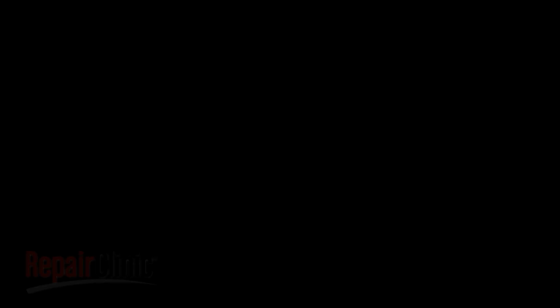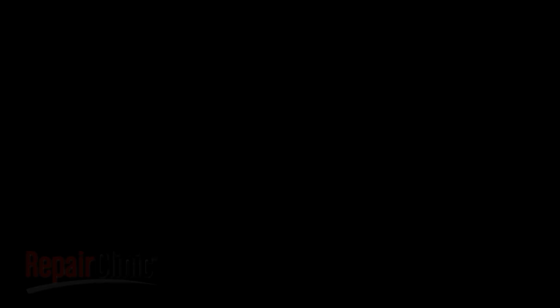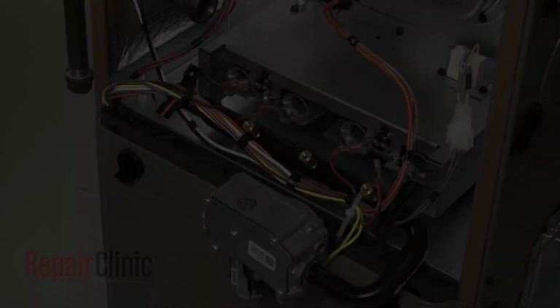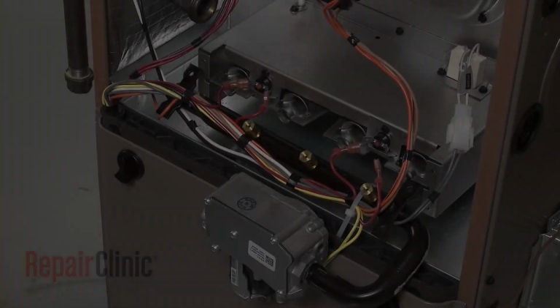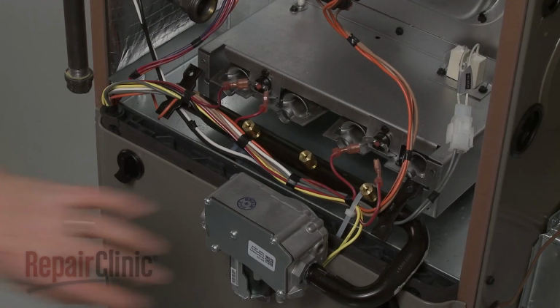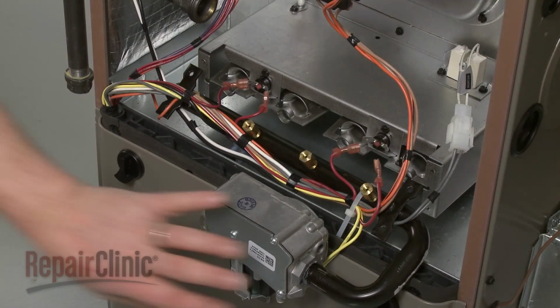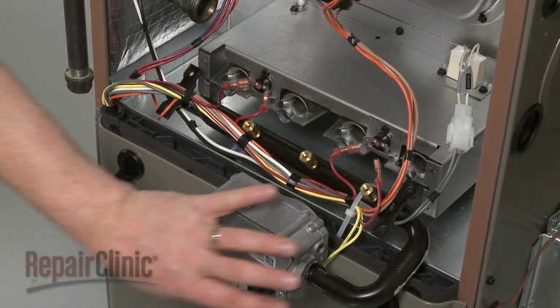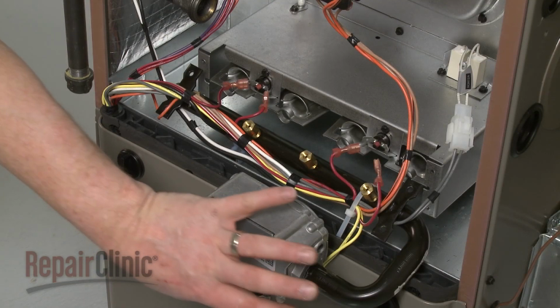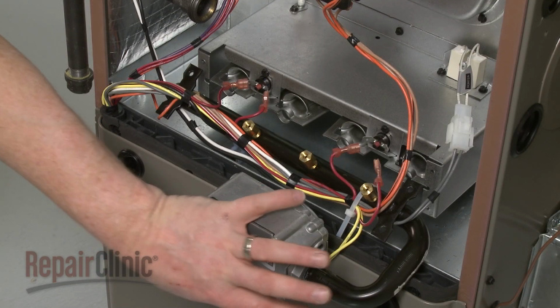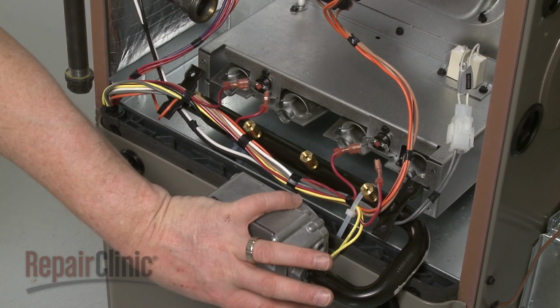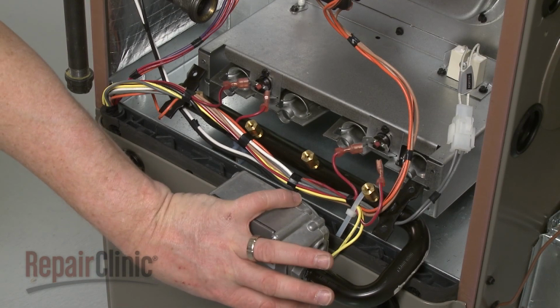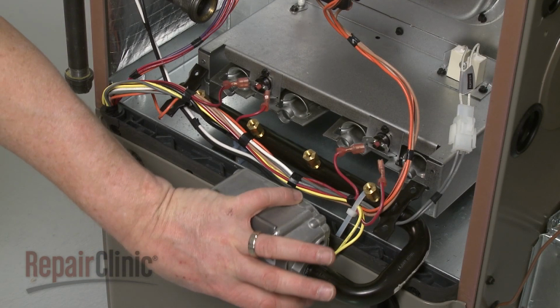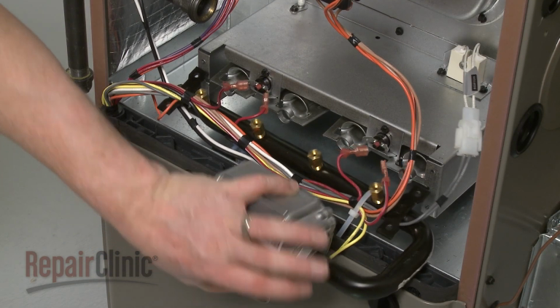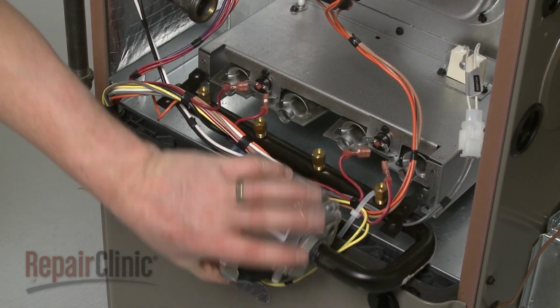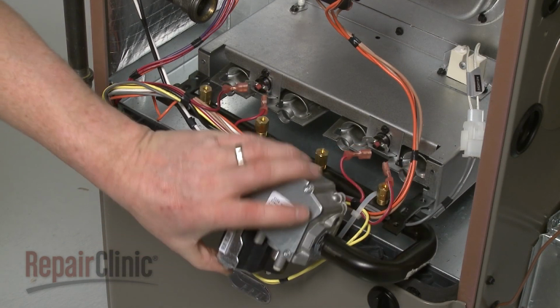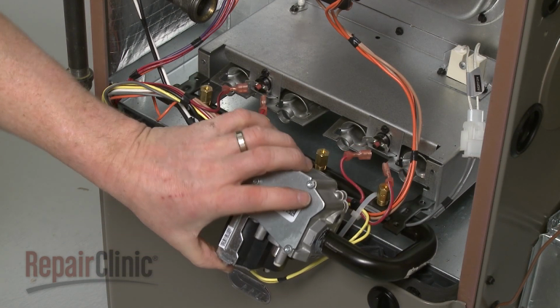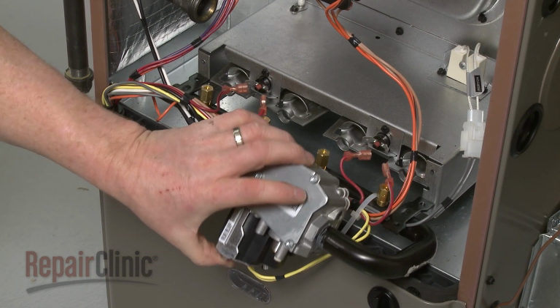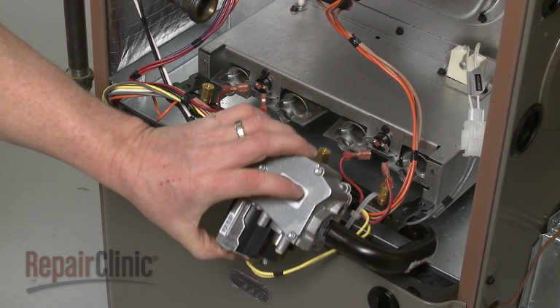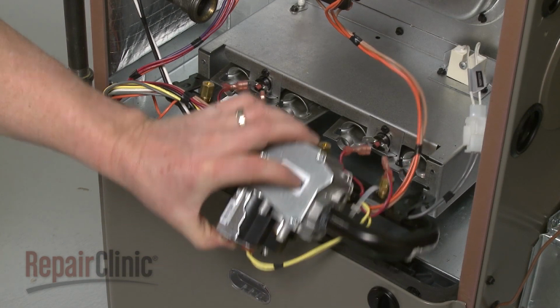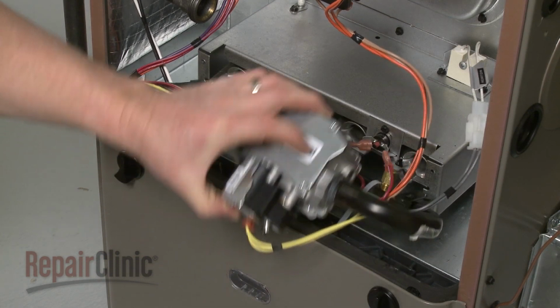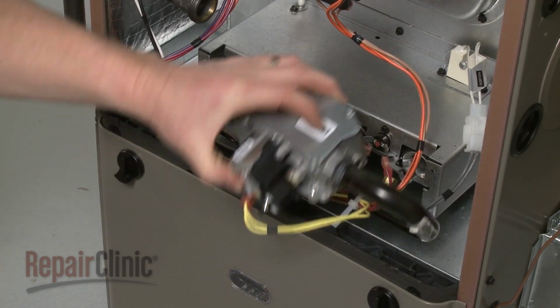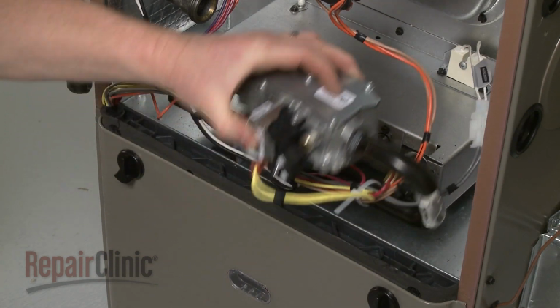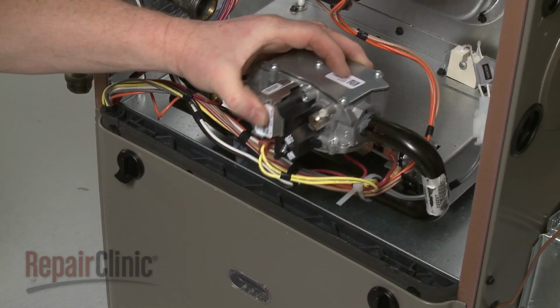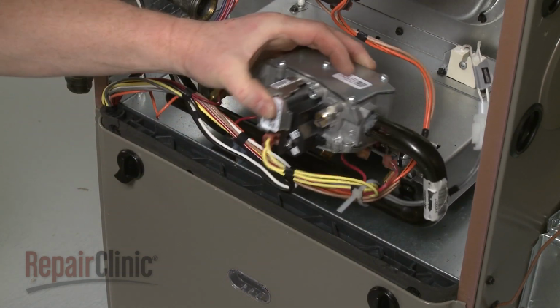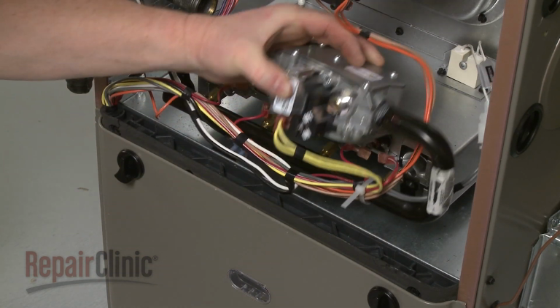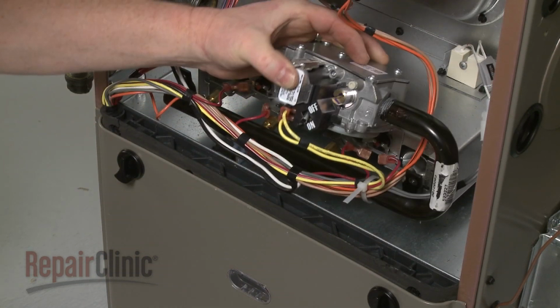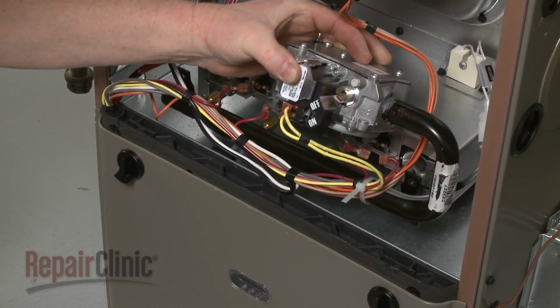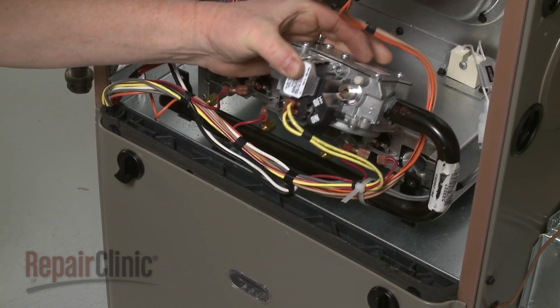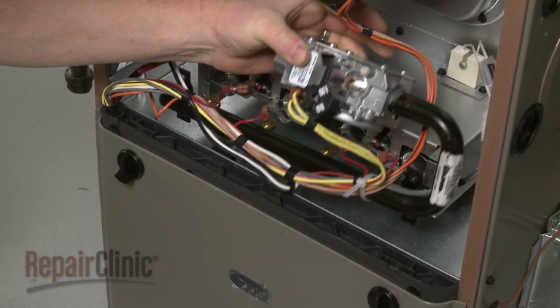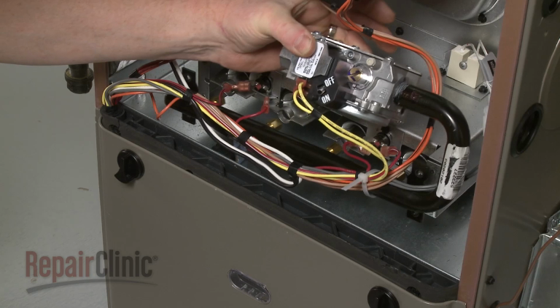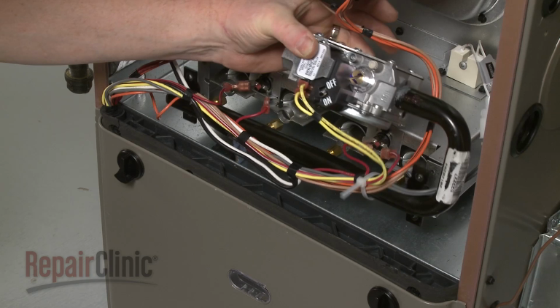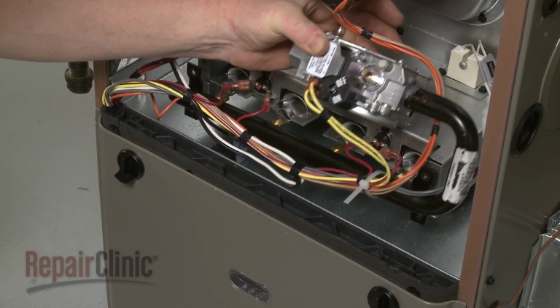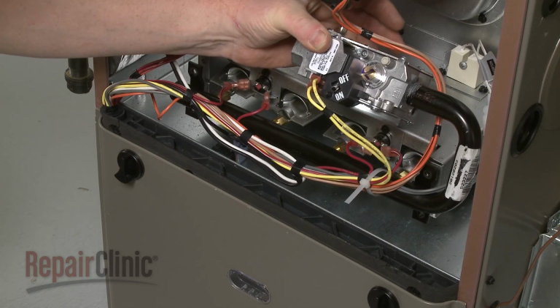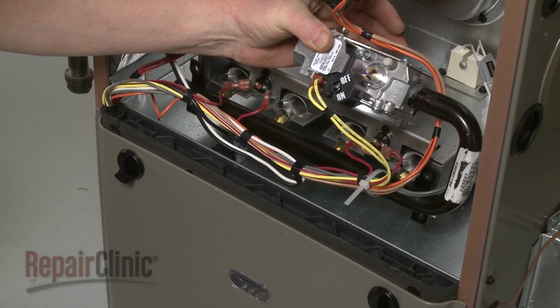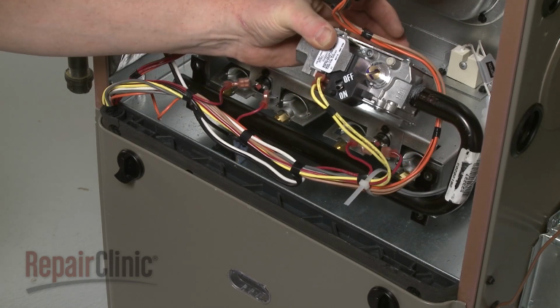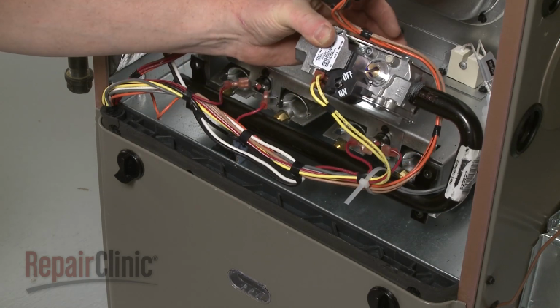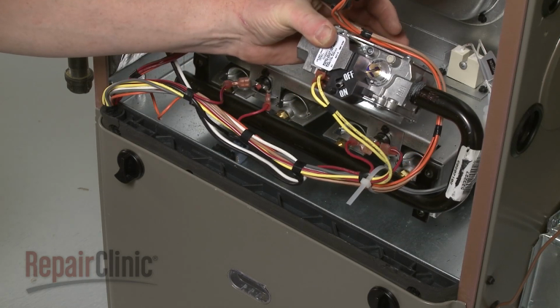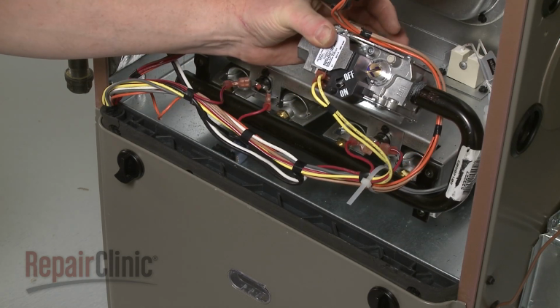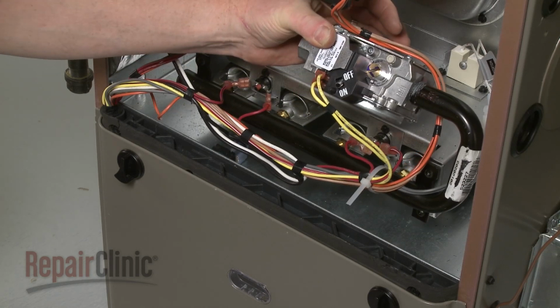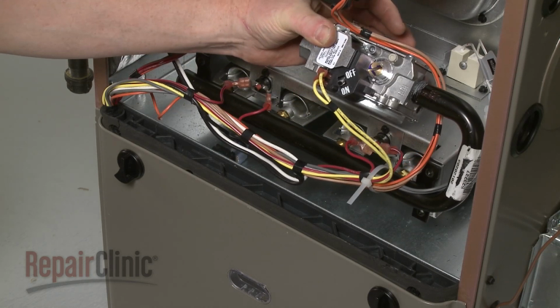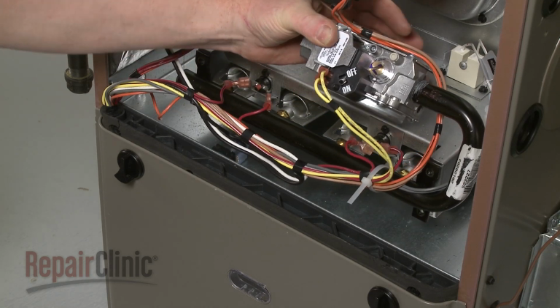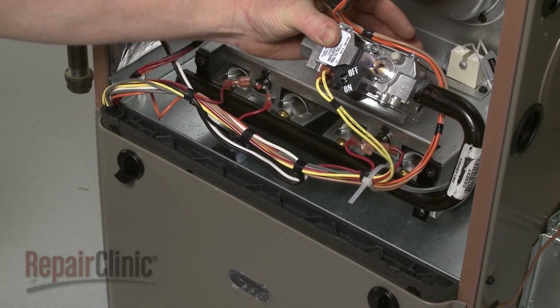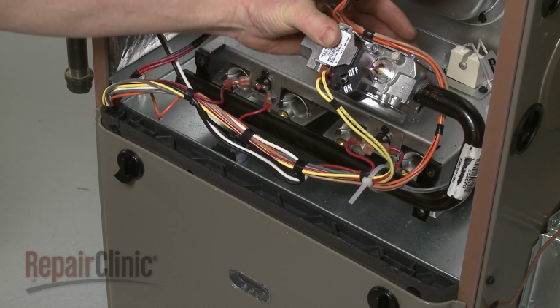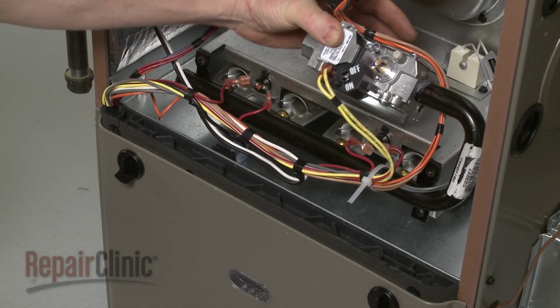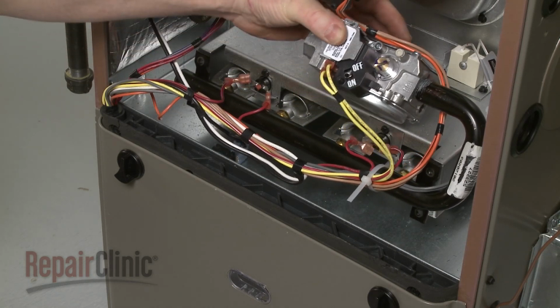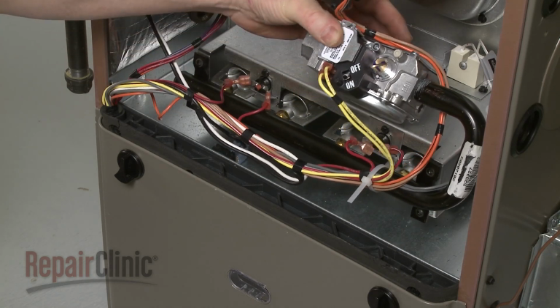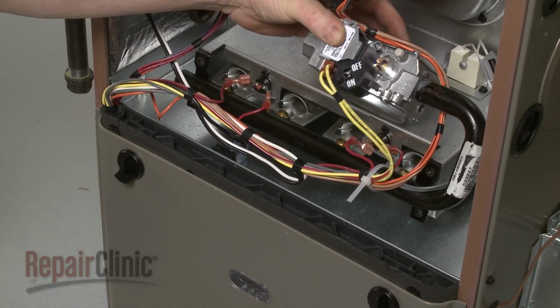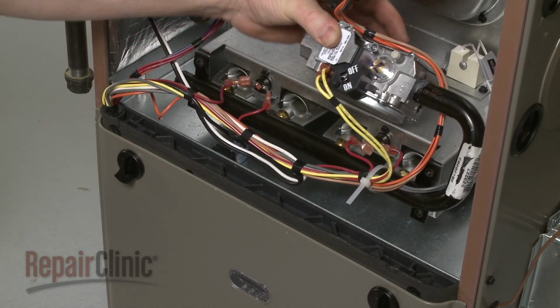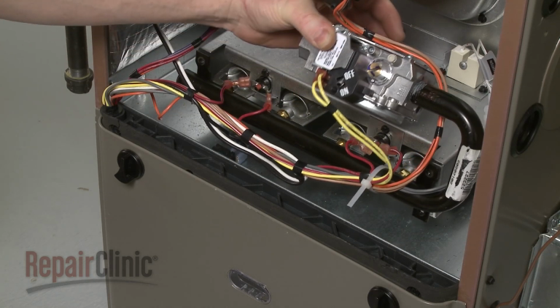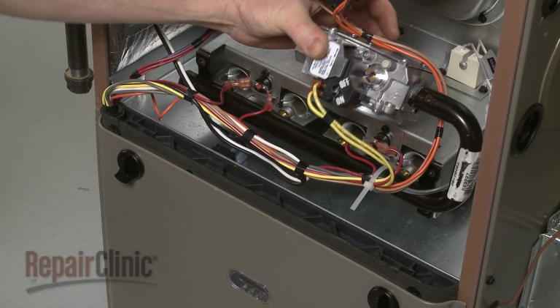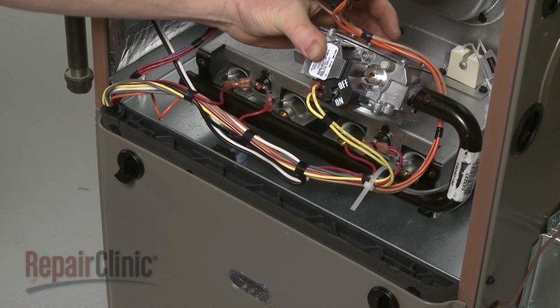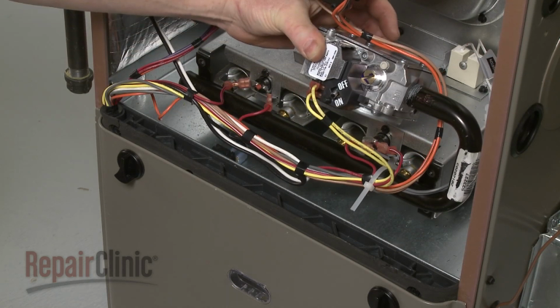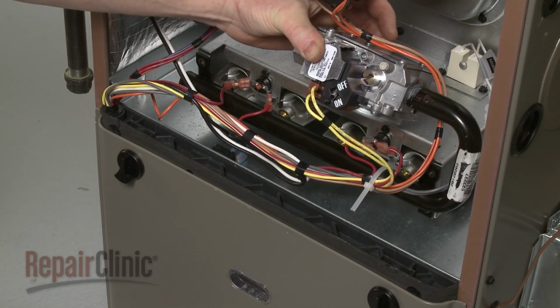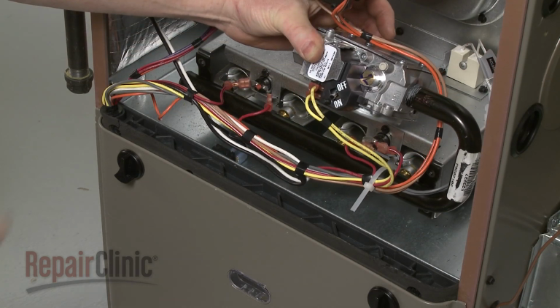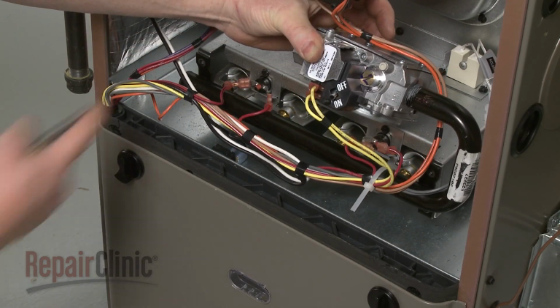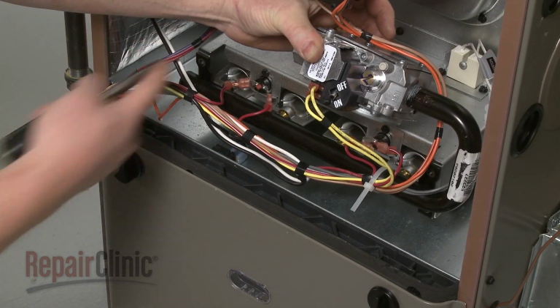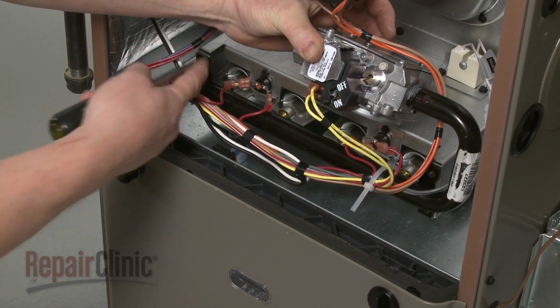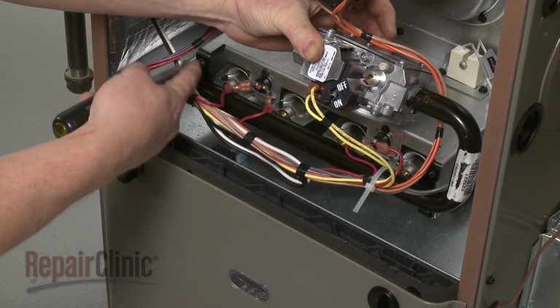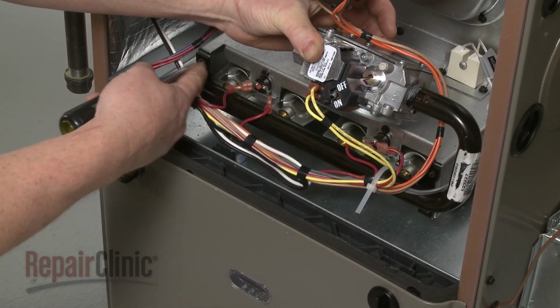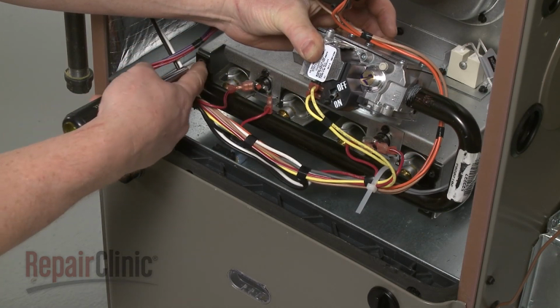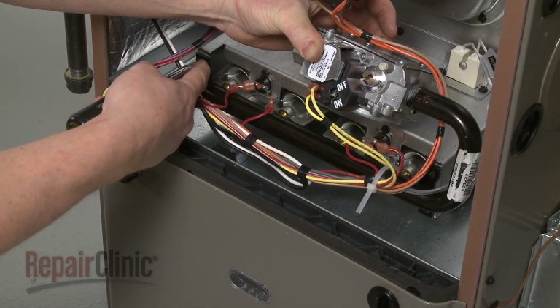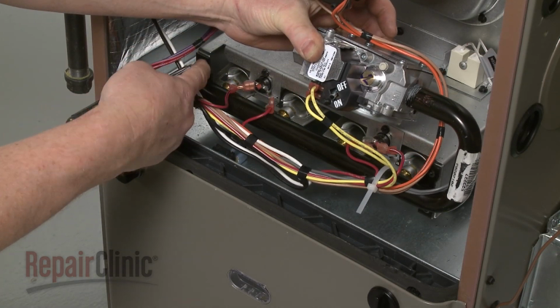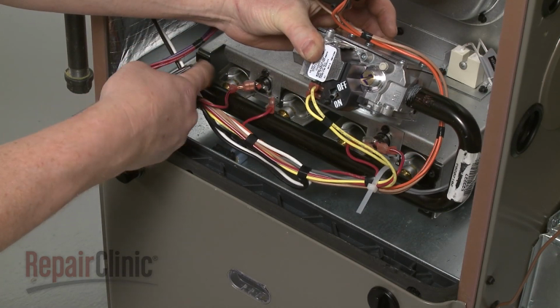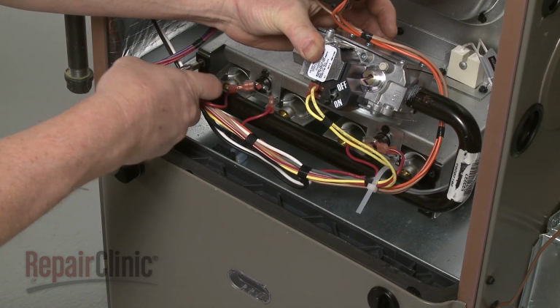When the repair is complete, realign the manifold with the burner tubes and secure the manifold with the mounting screws.